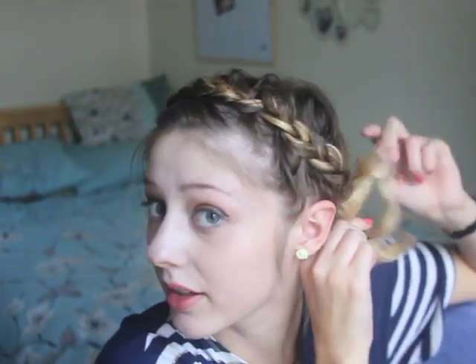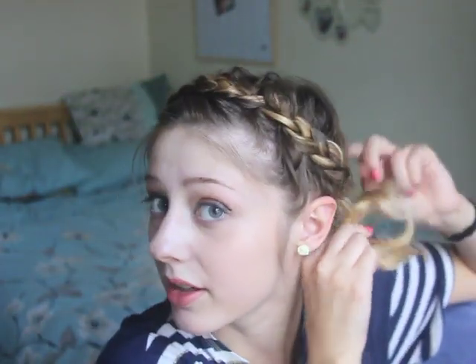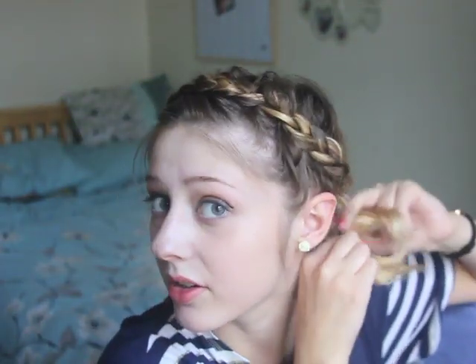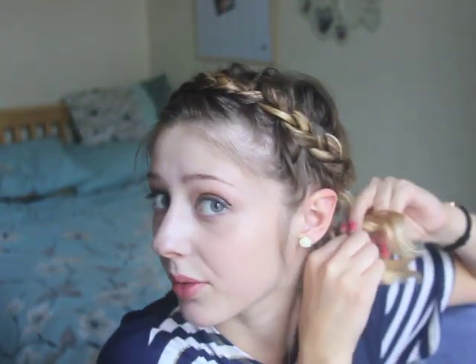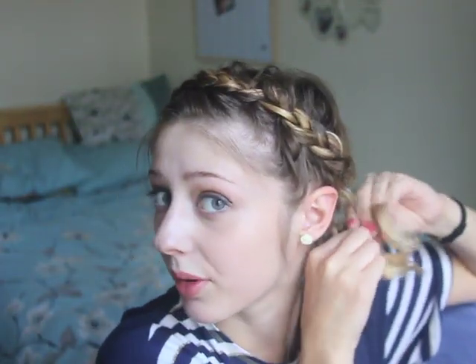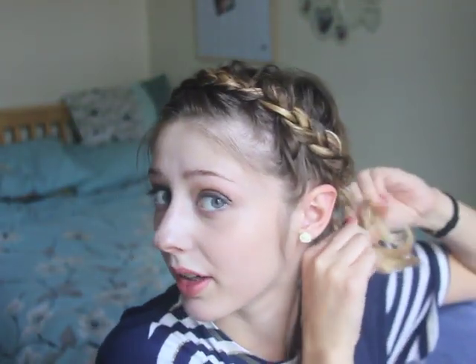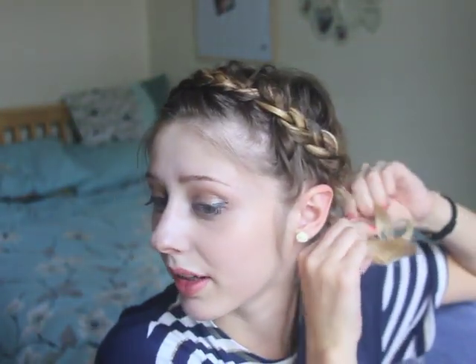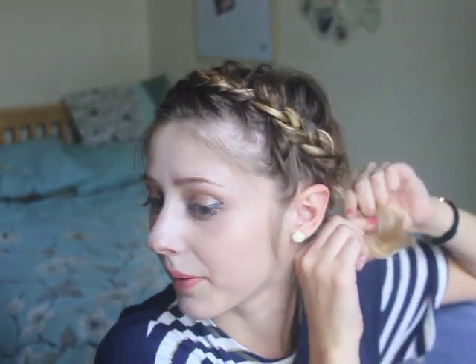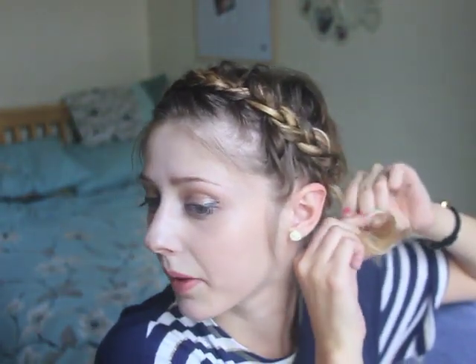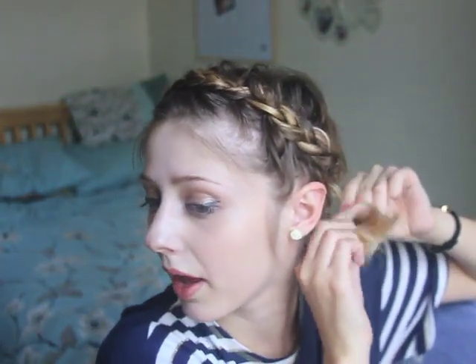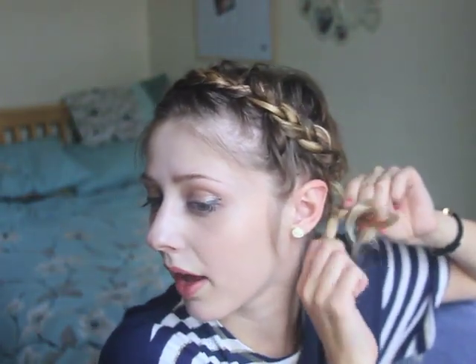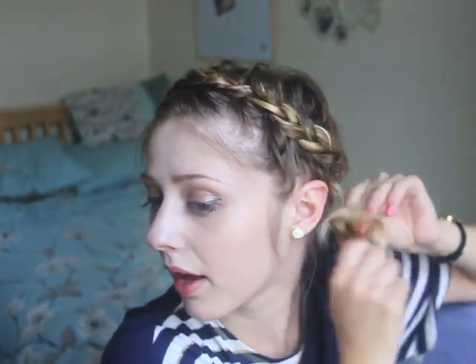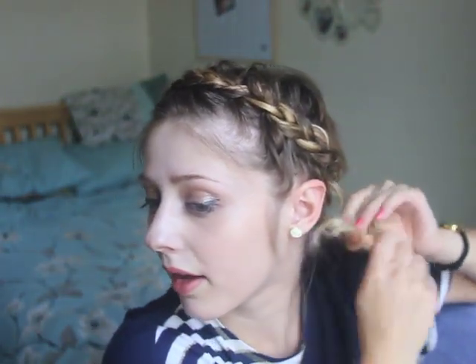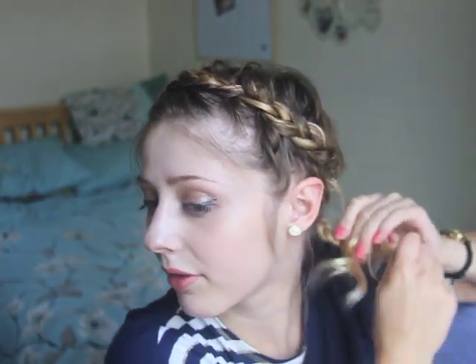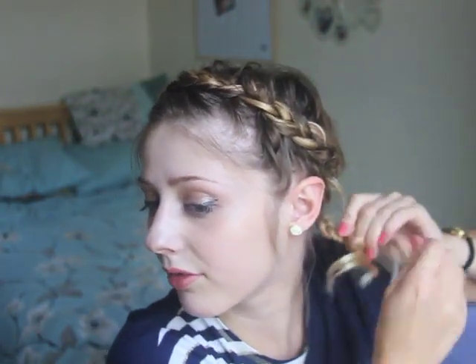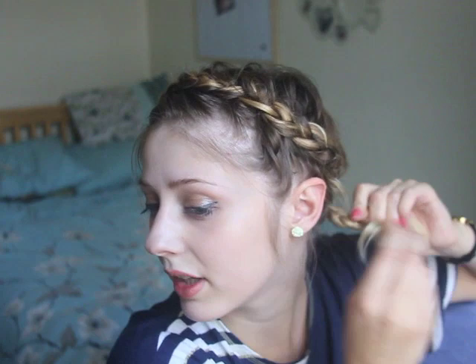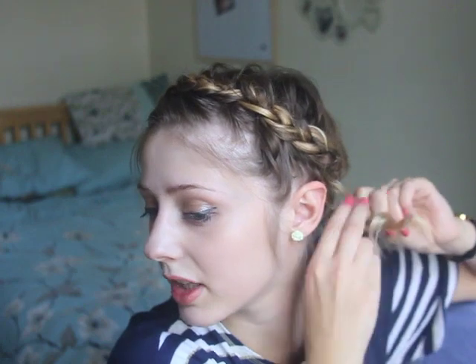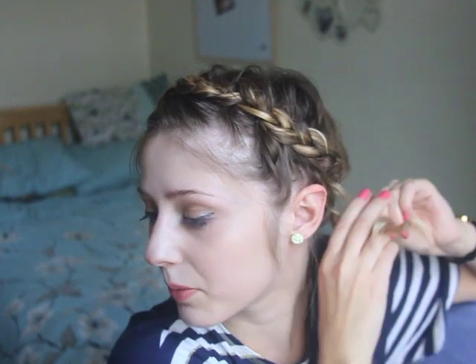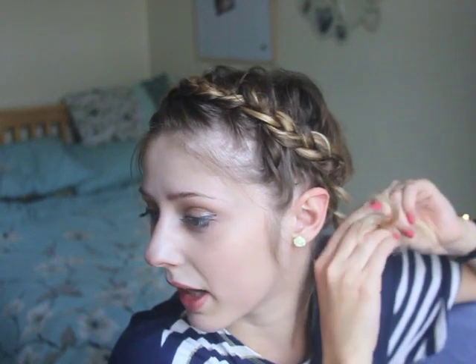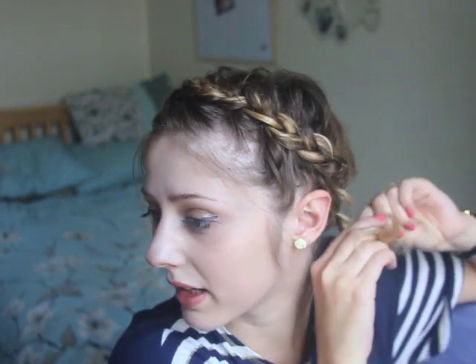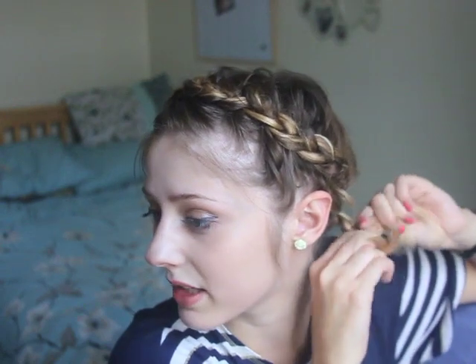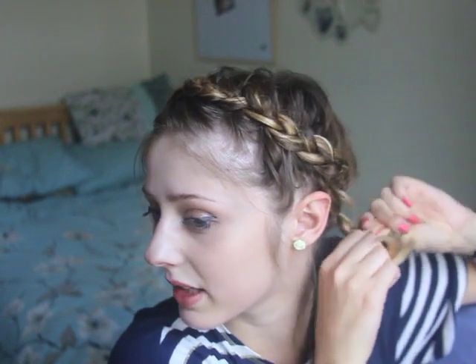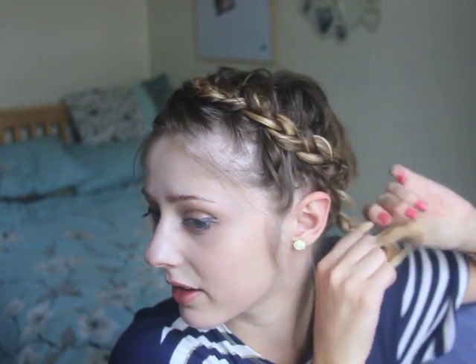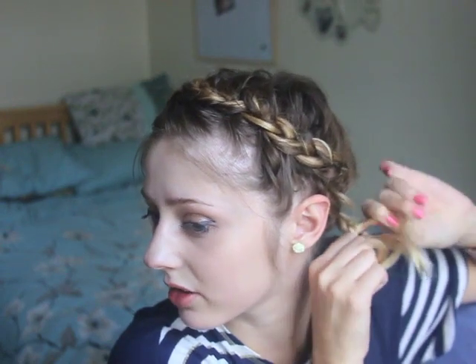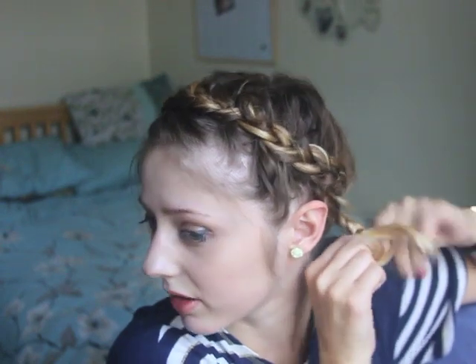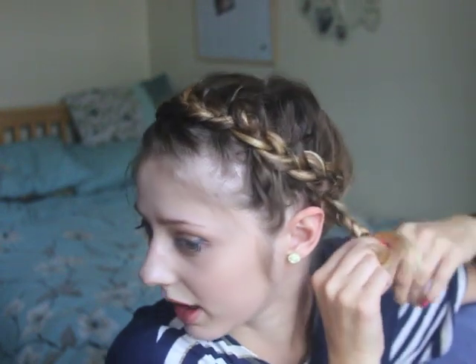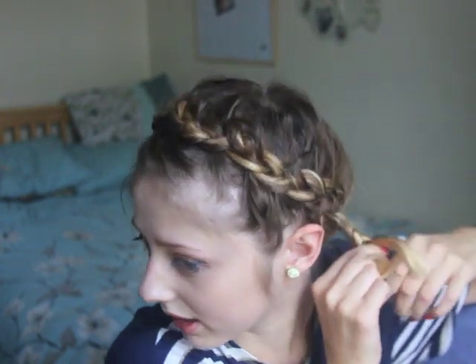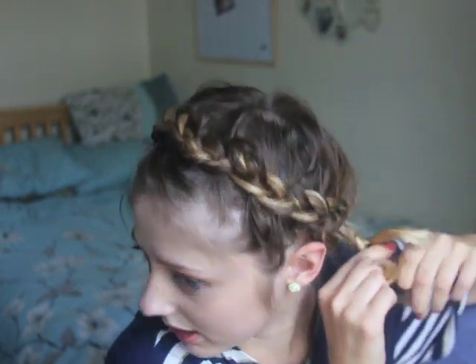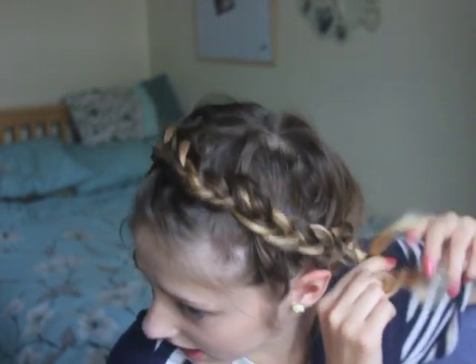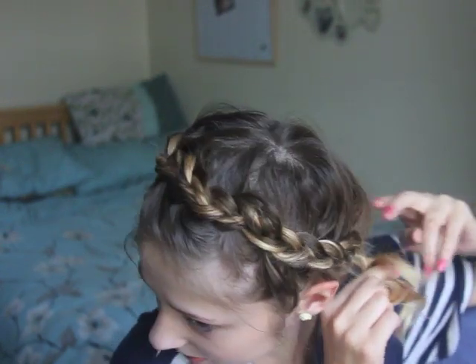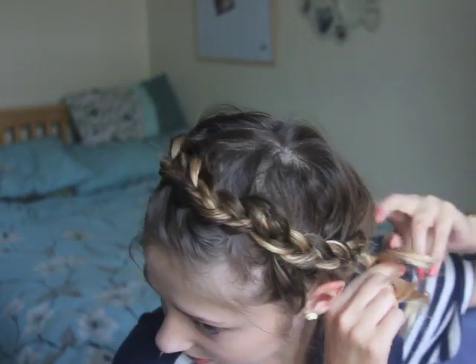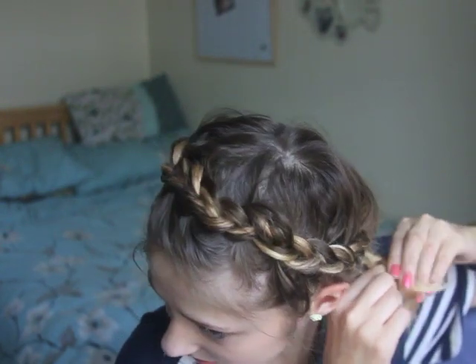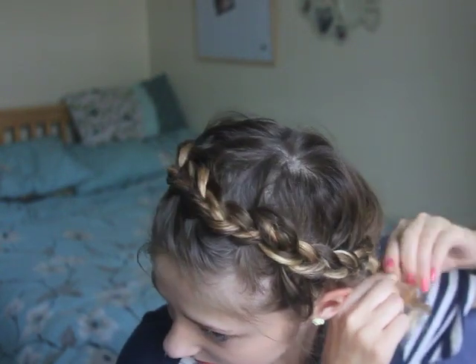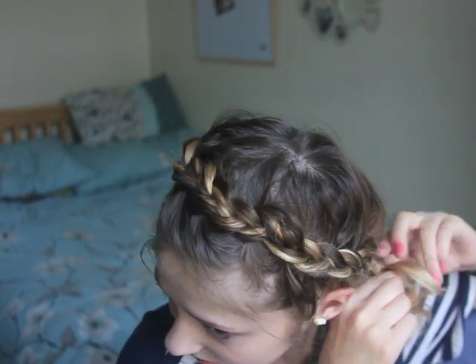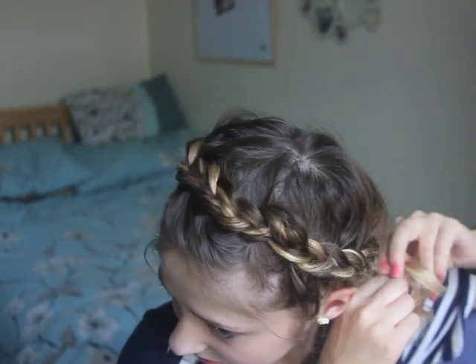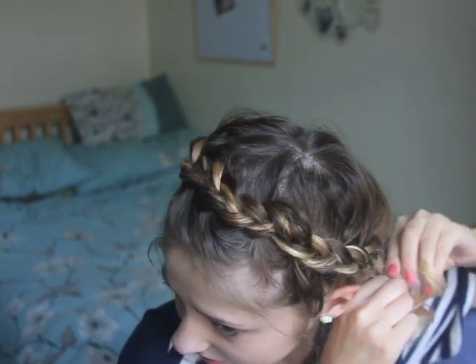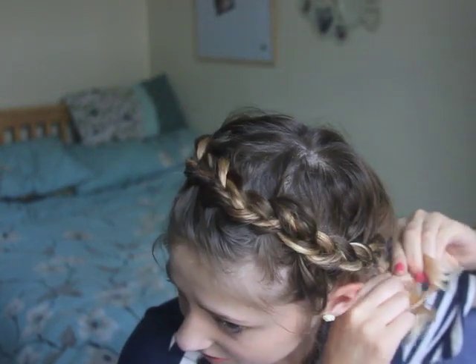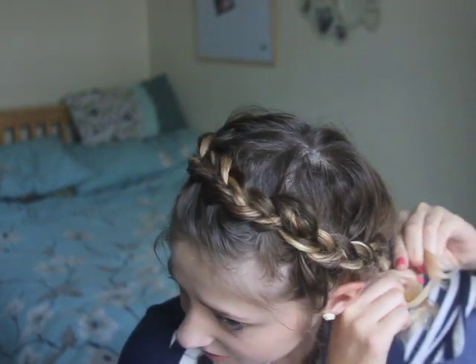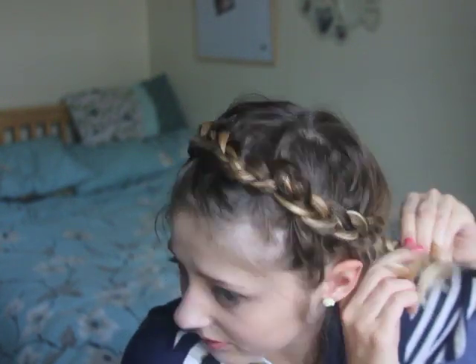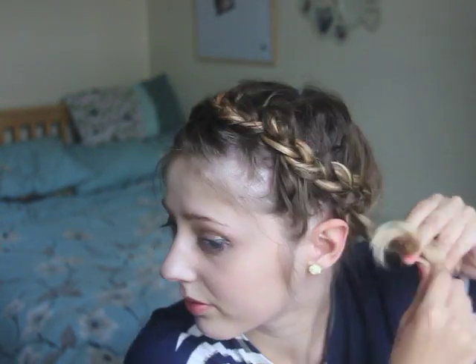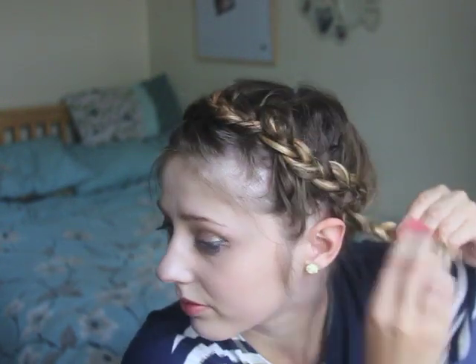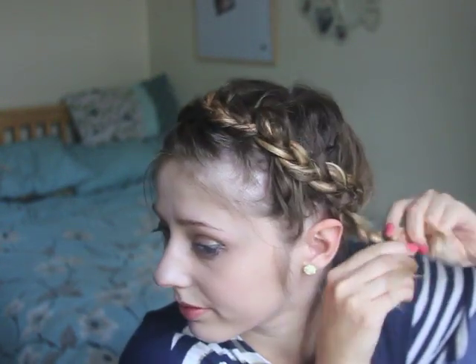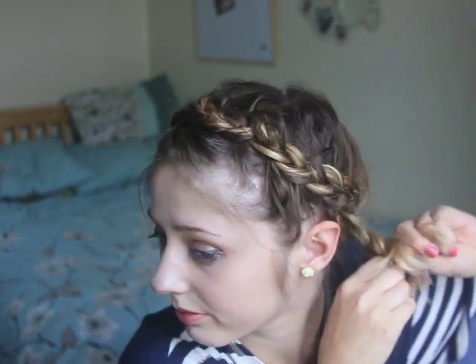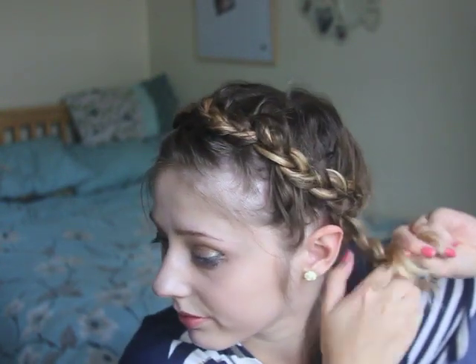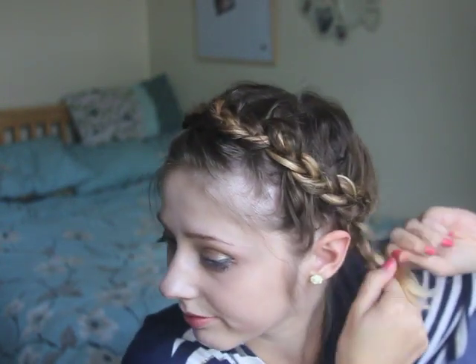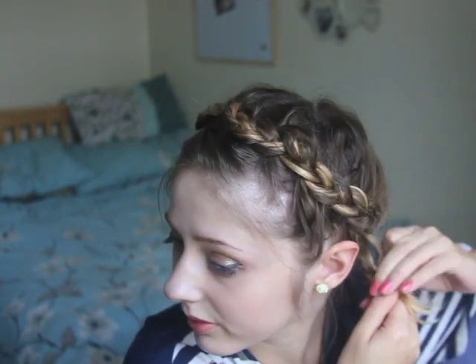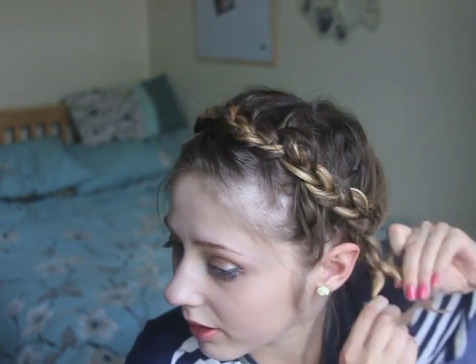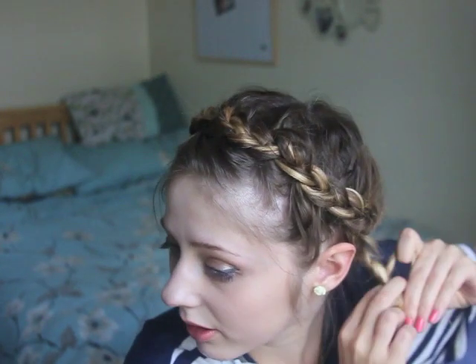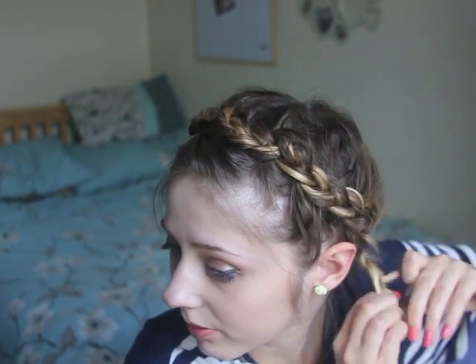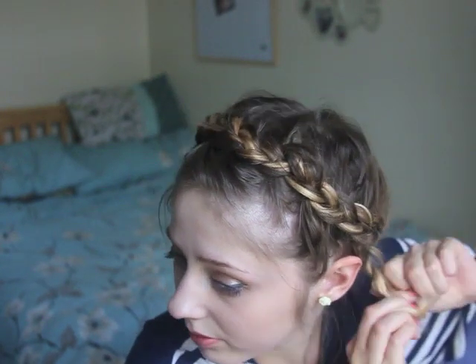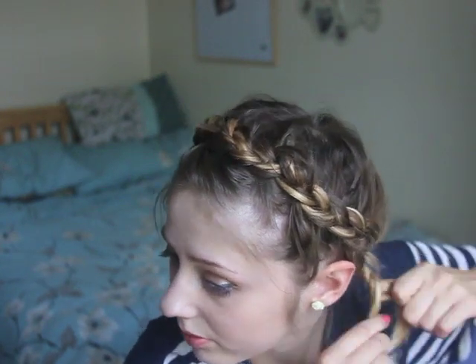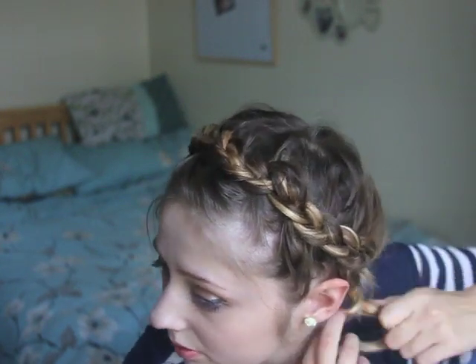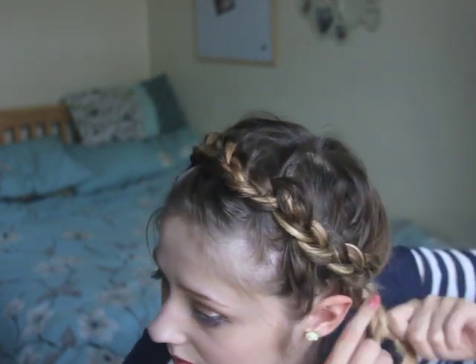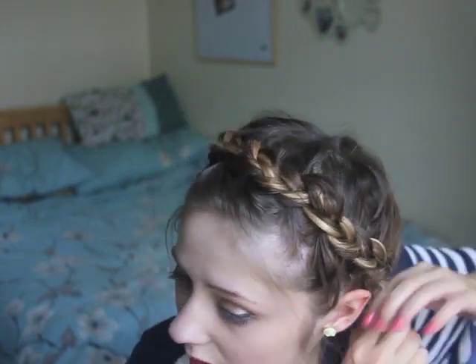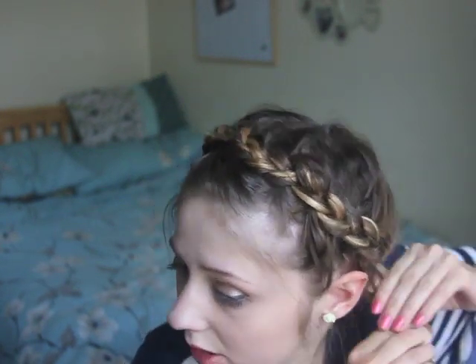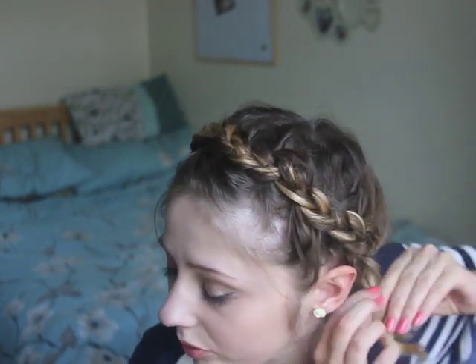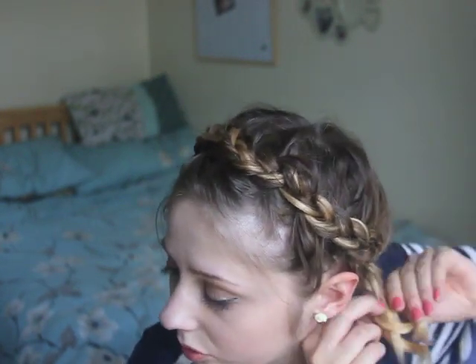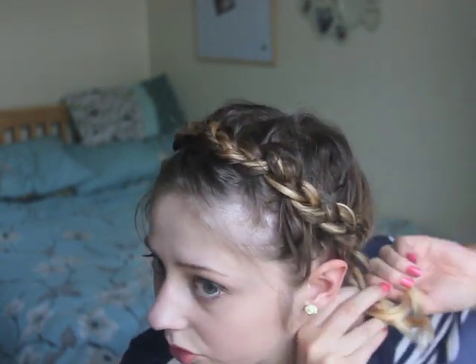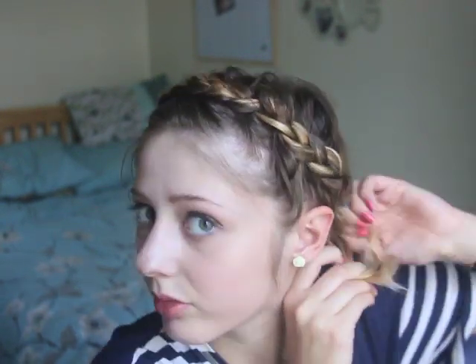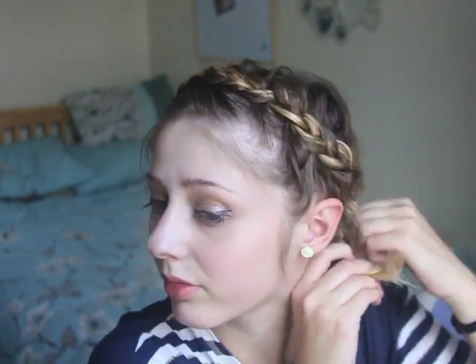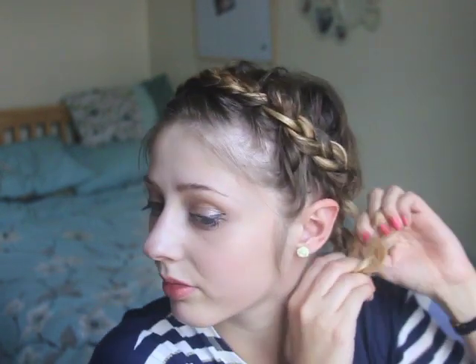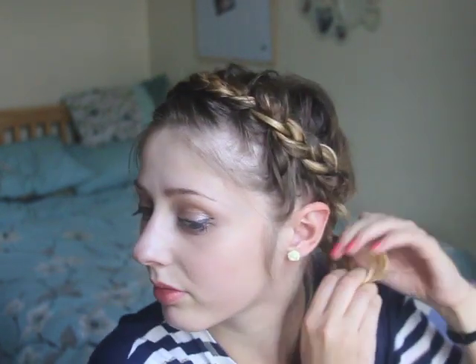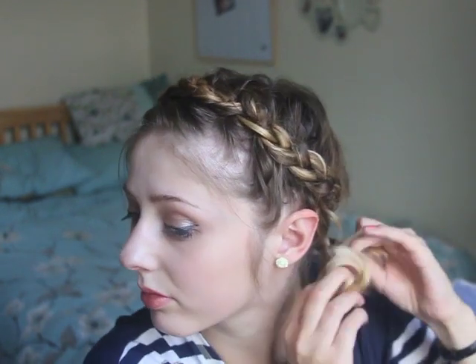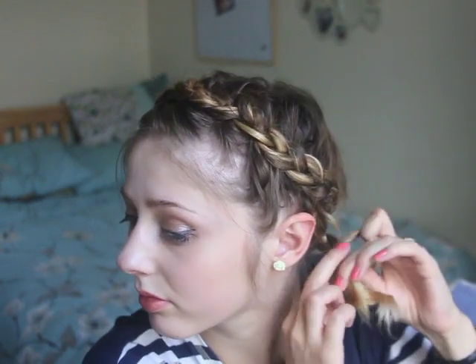So you just want to finish plaiting all the way to the end.